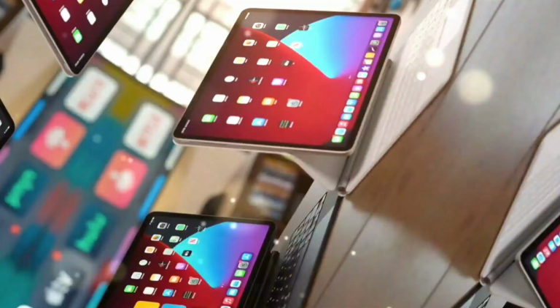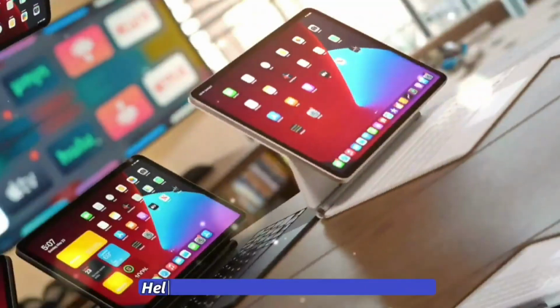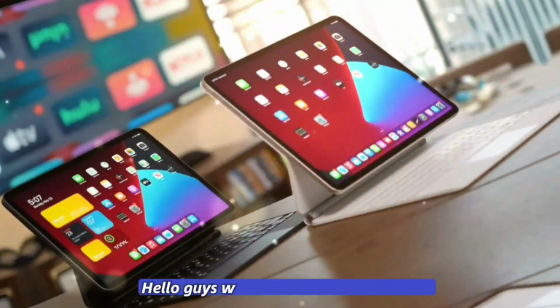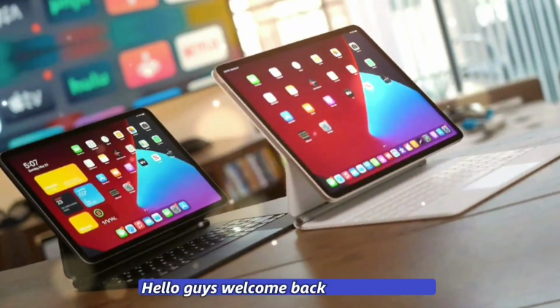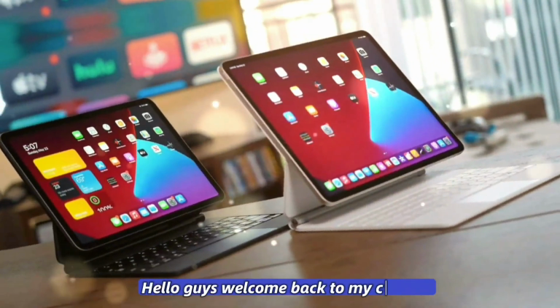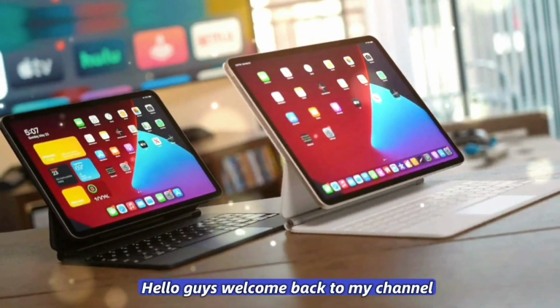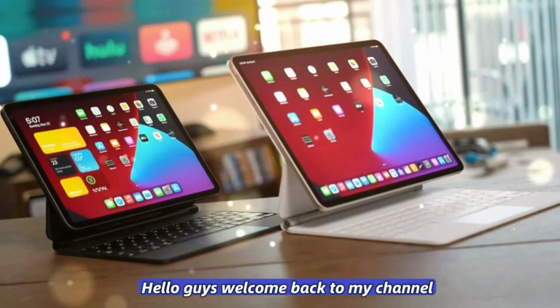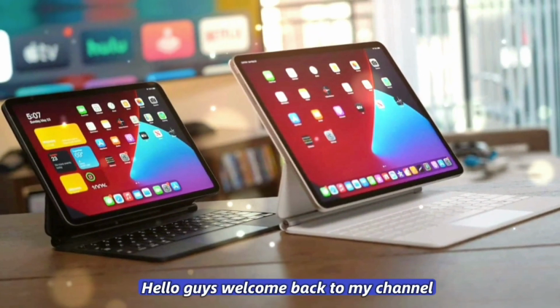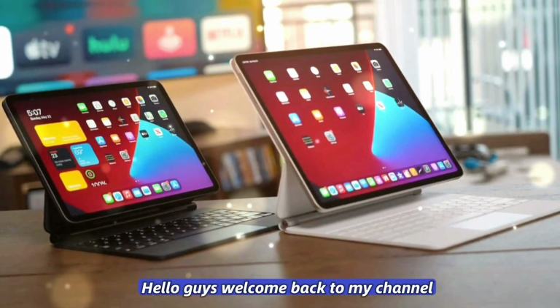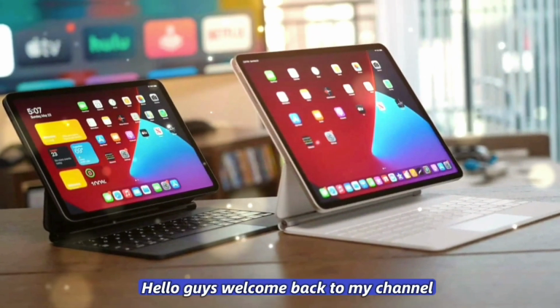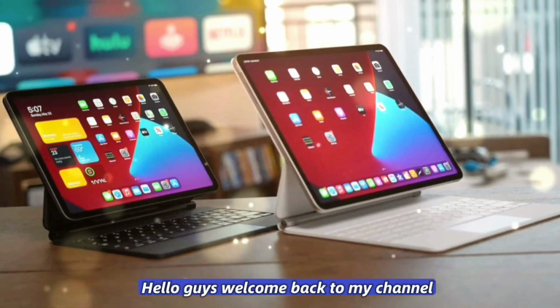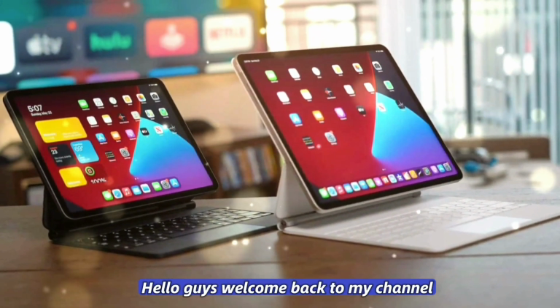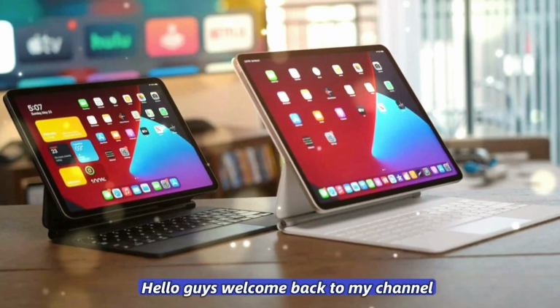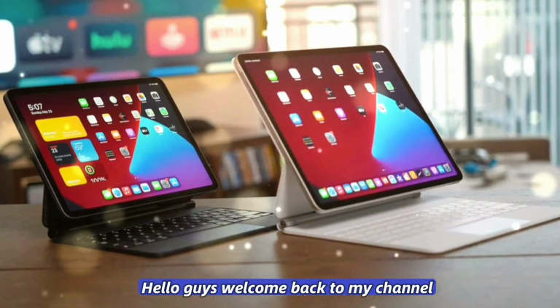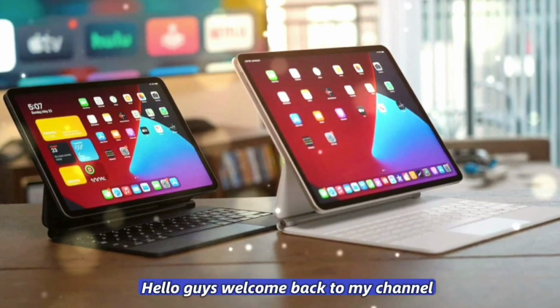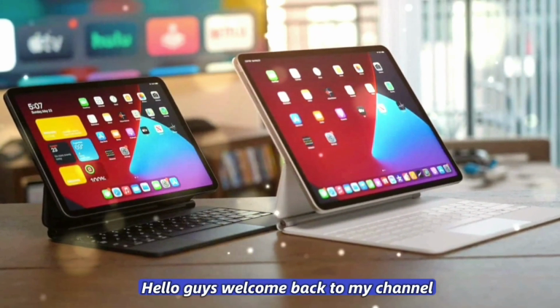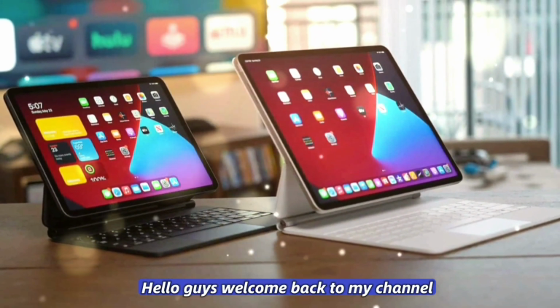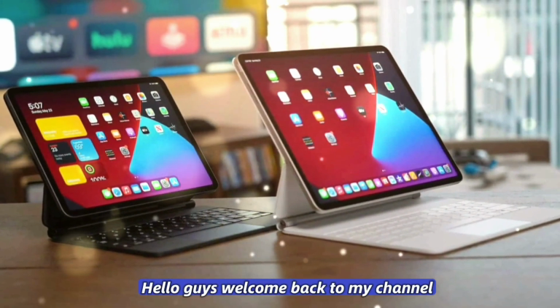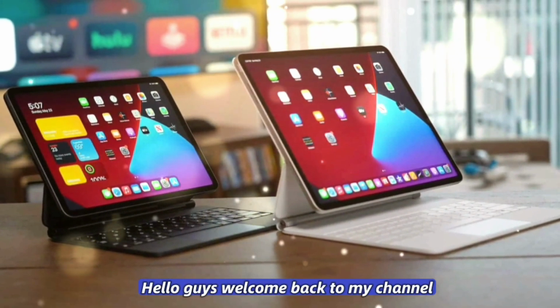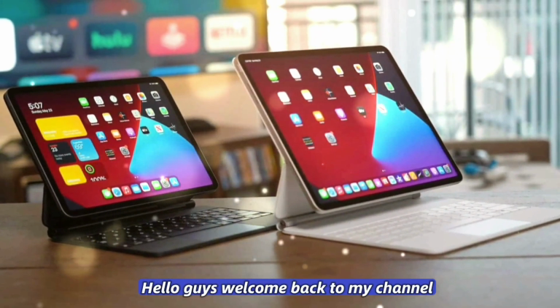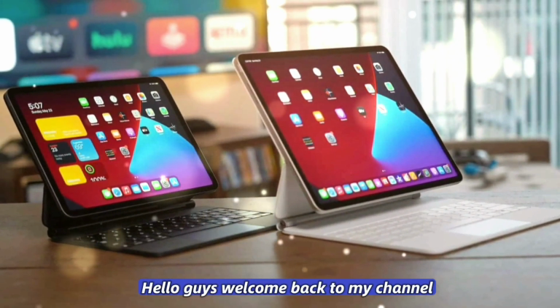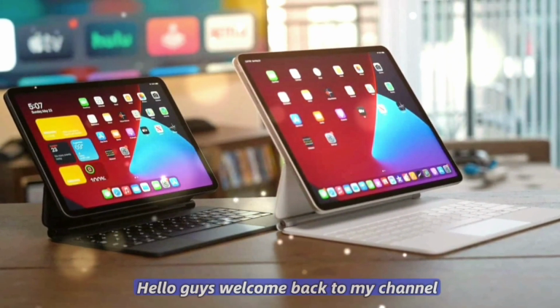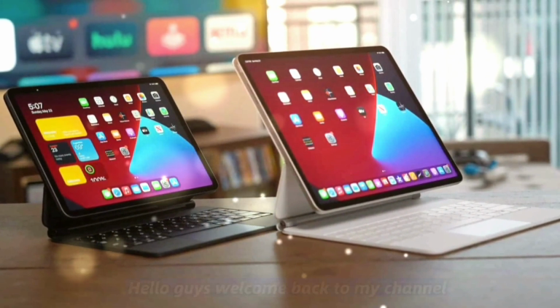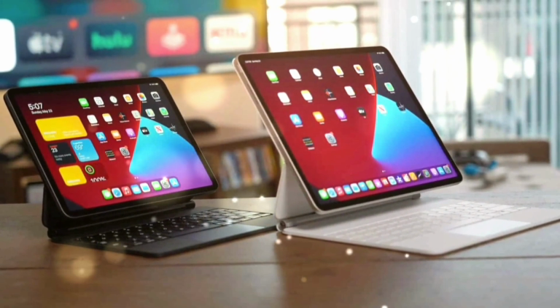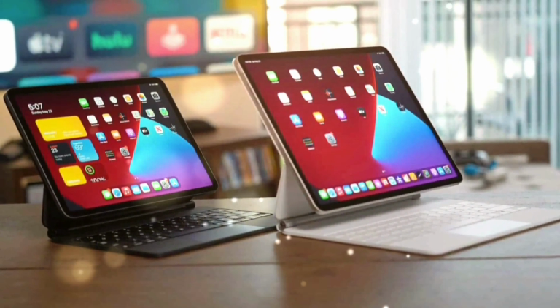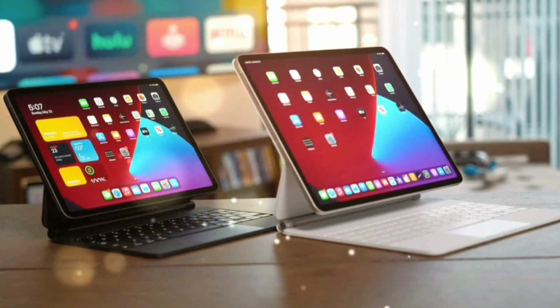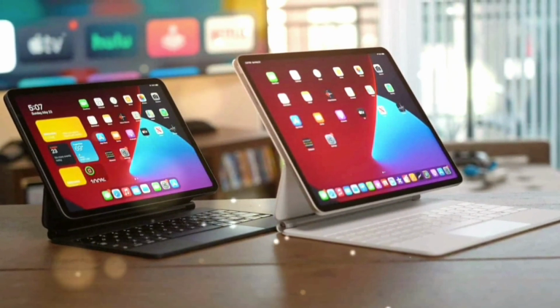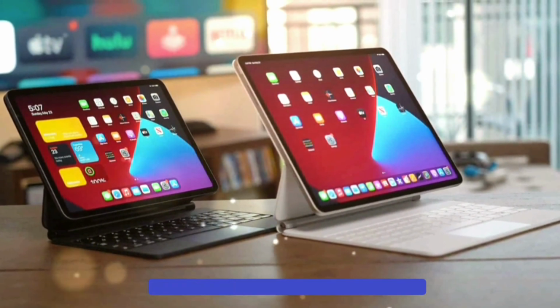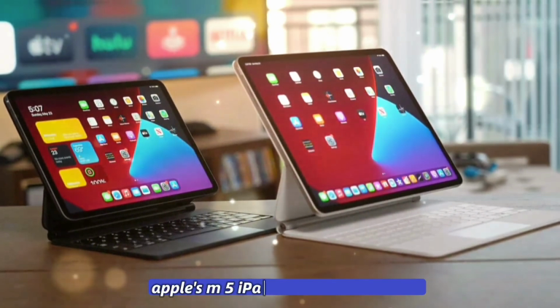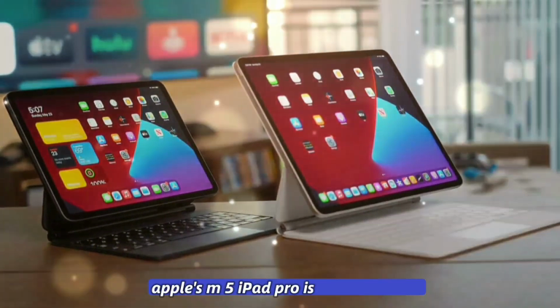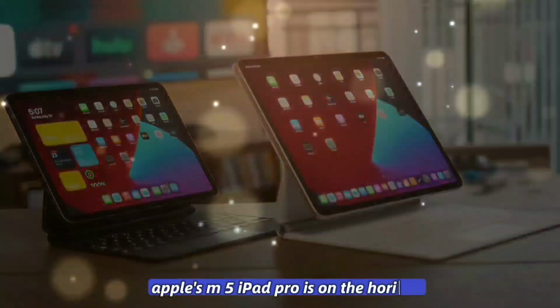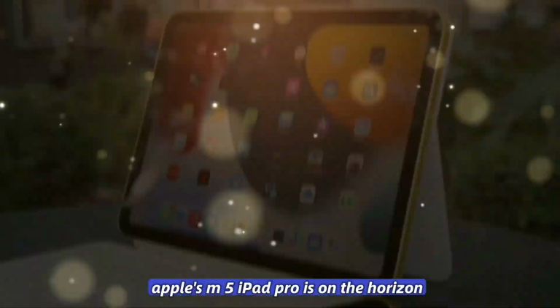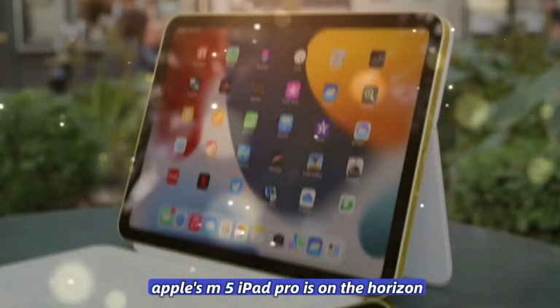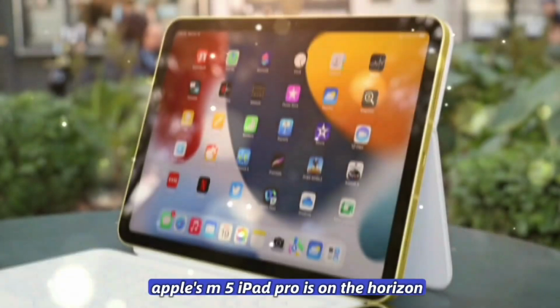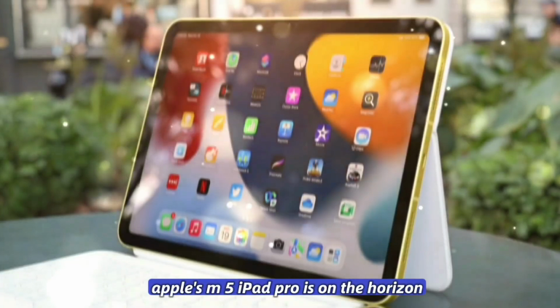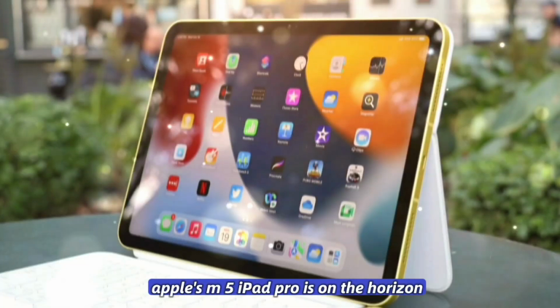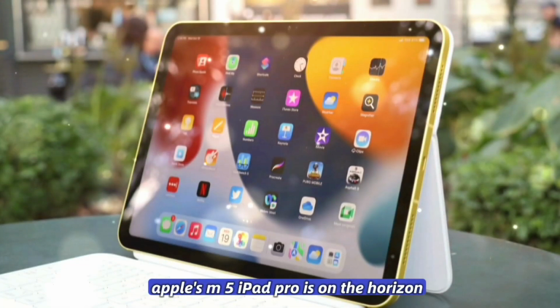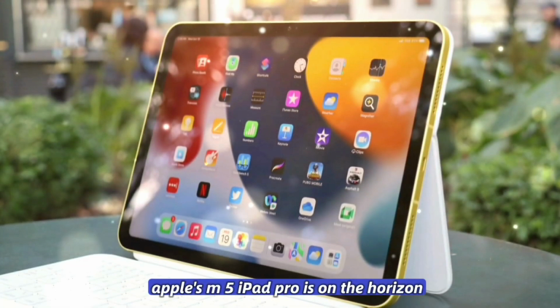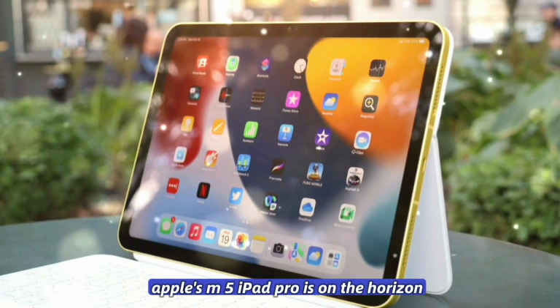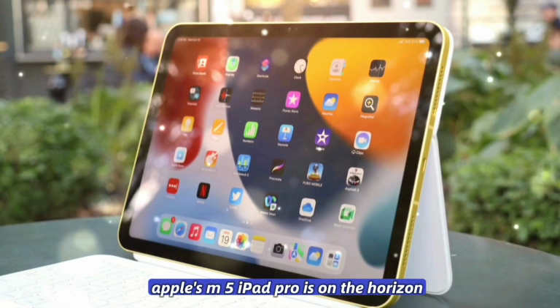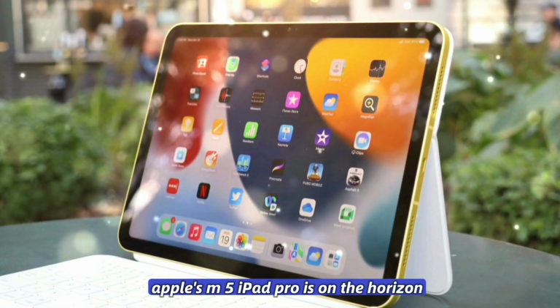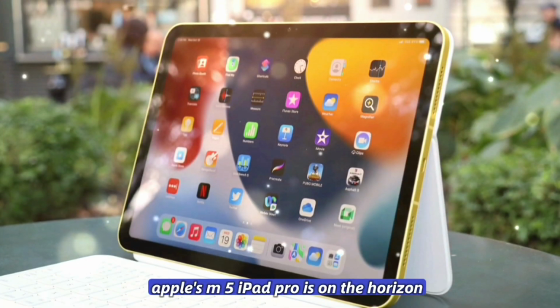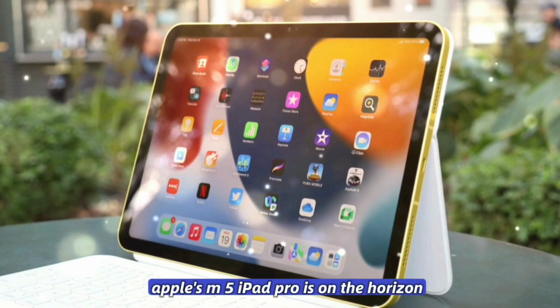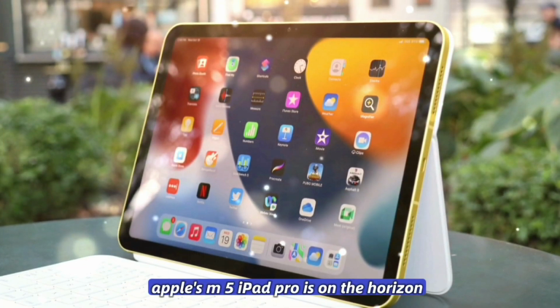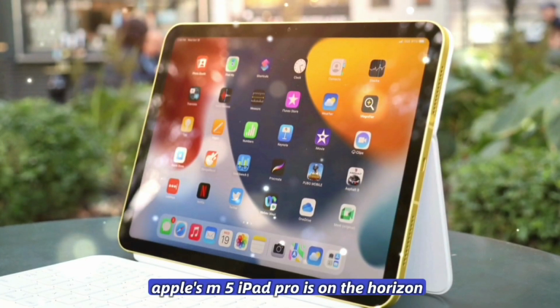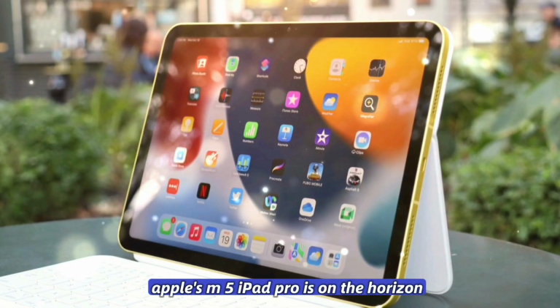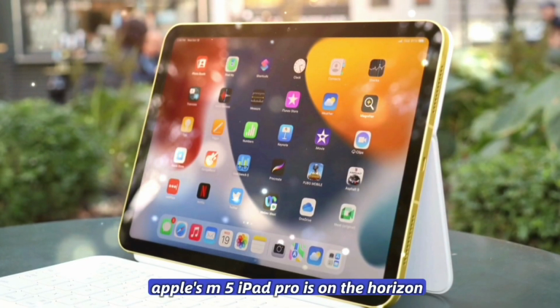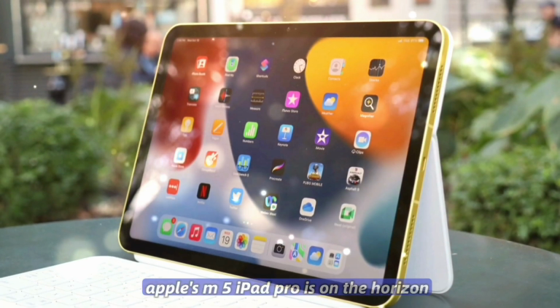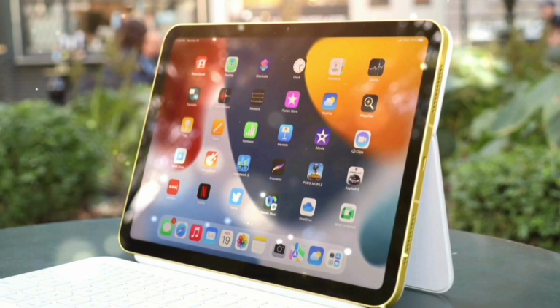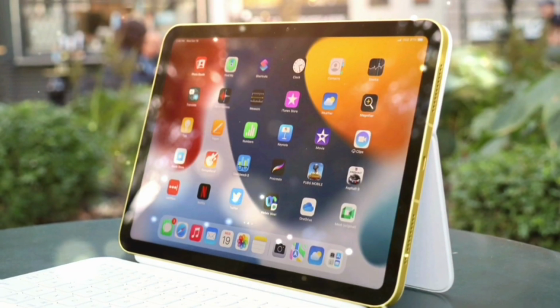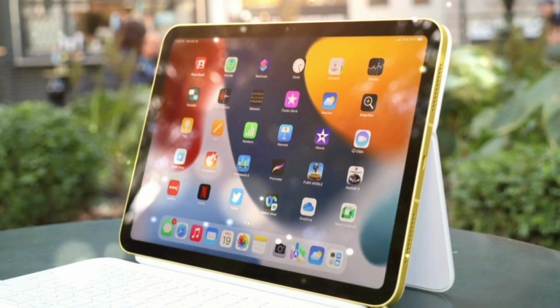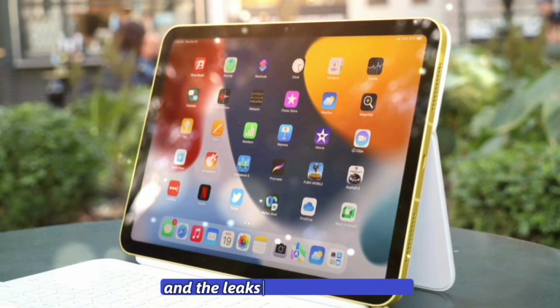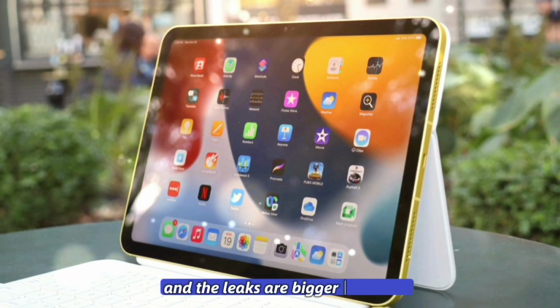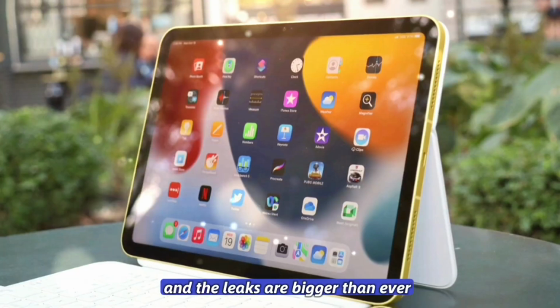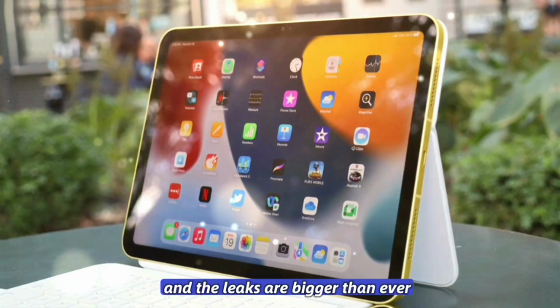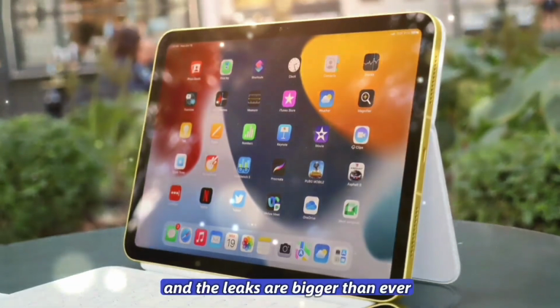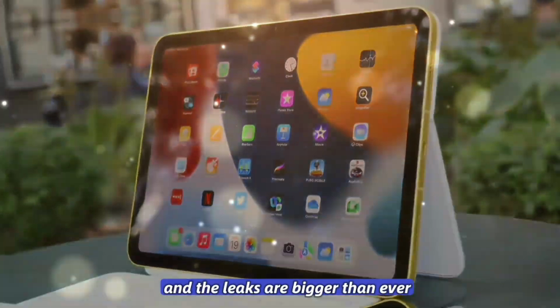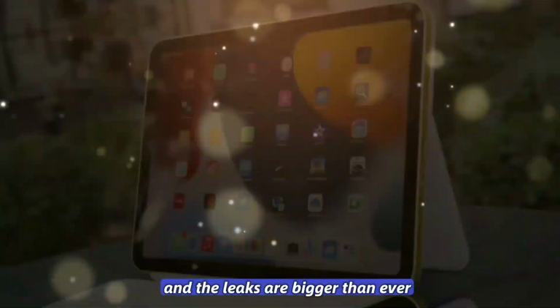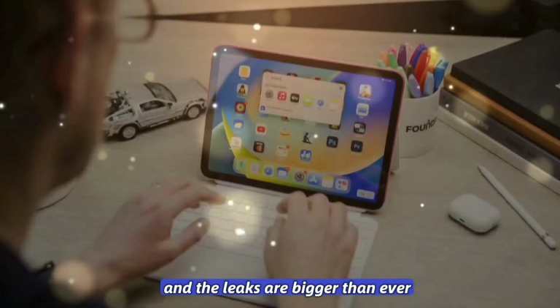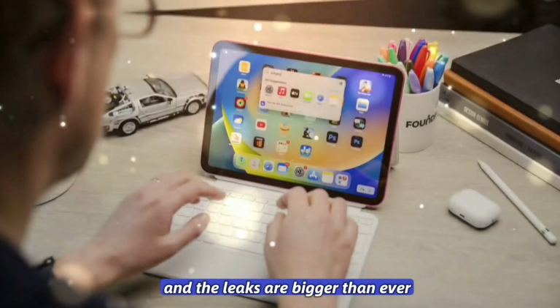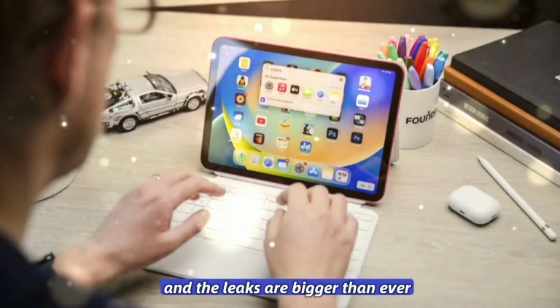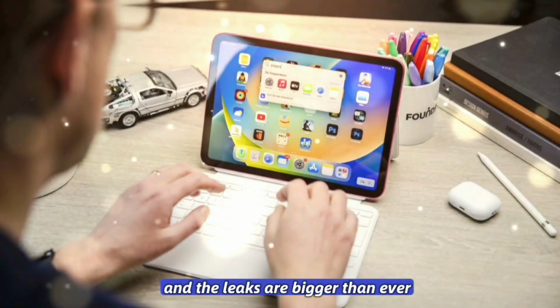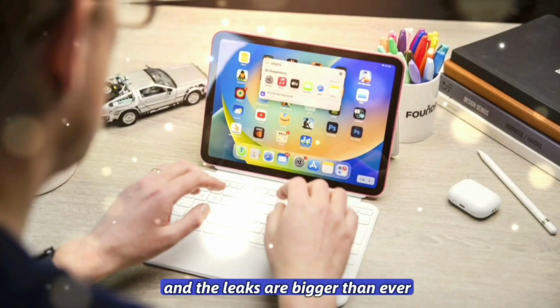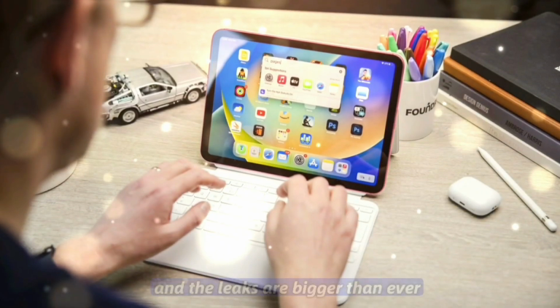Hello guys, welcome back to my channel. Apple's M5 iPad Pro is on the horizon and the leaks are bigger than ever.